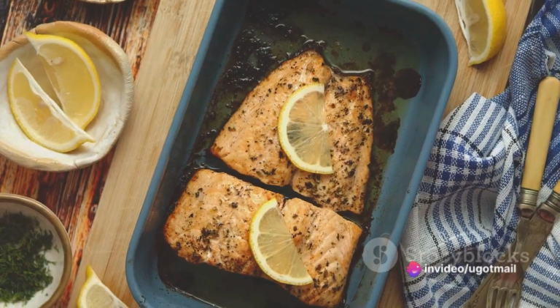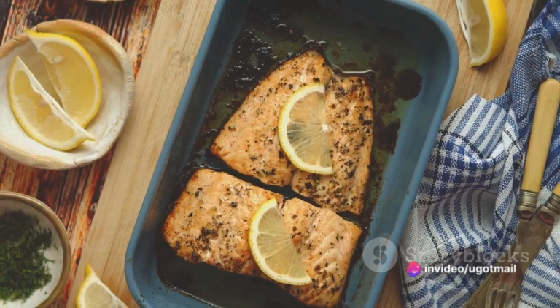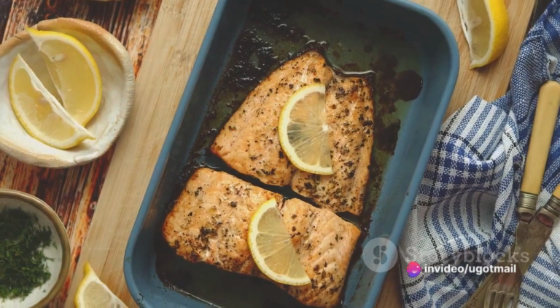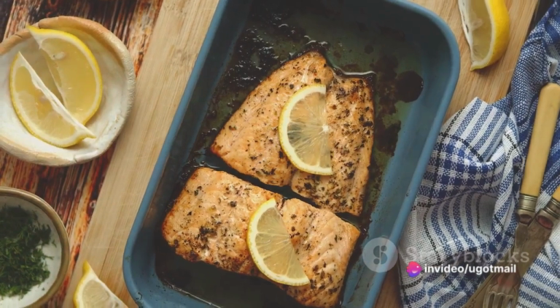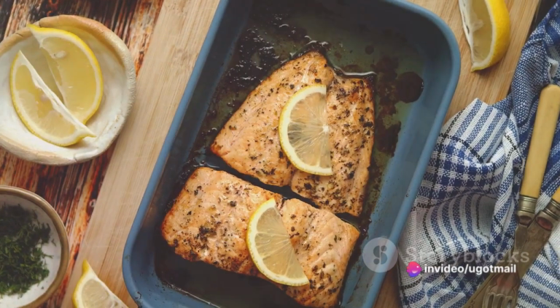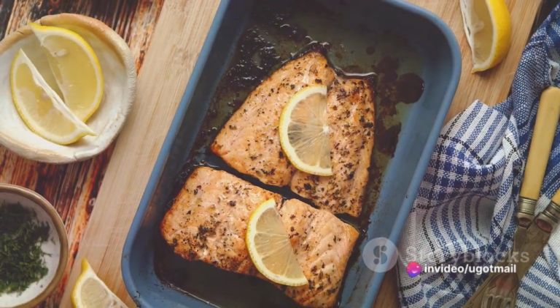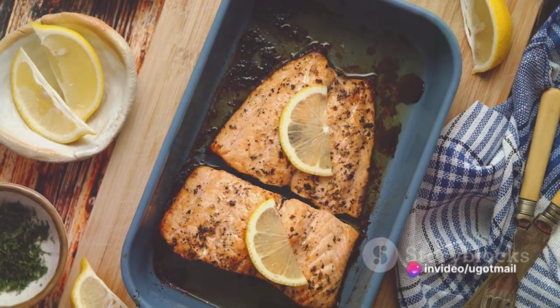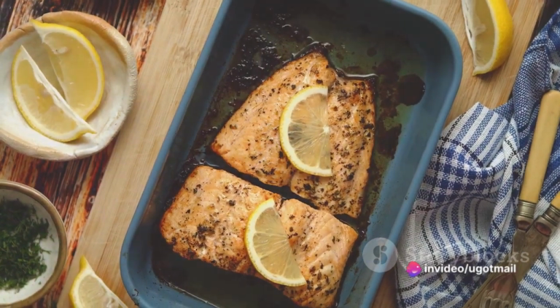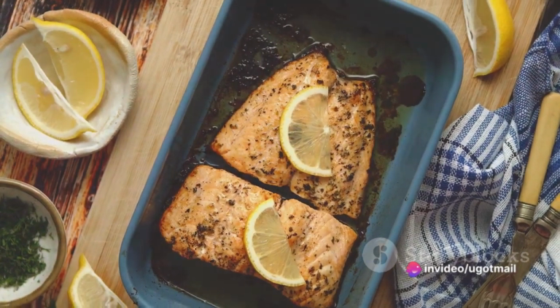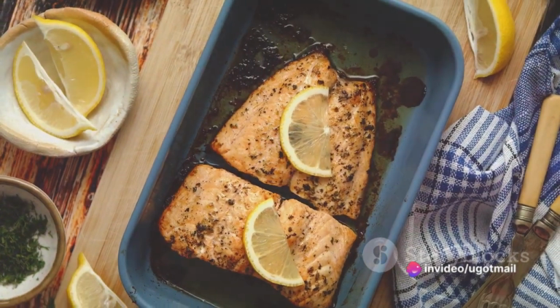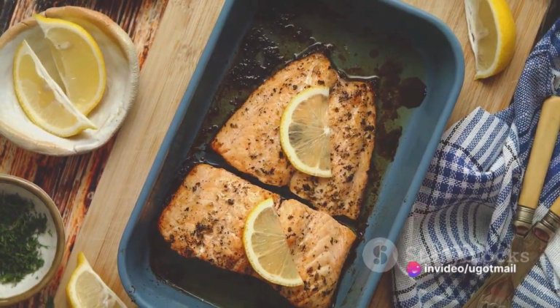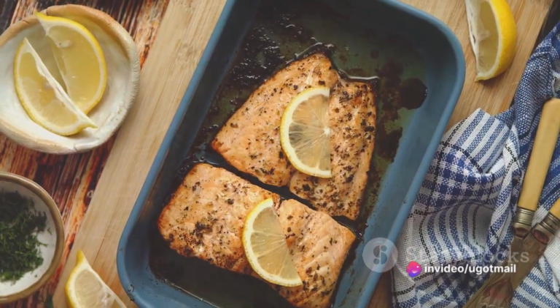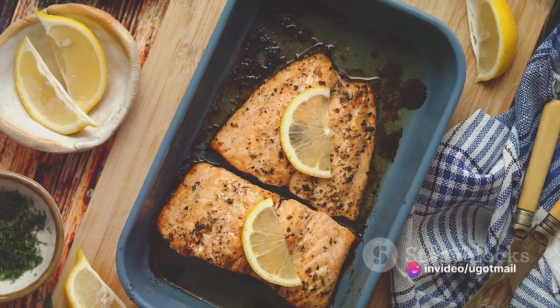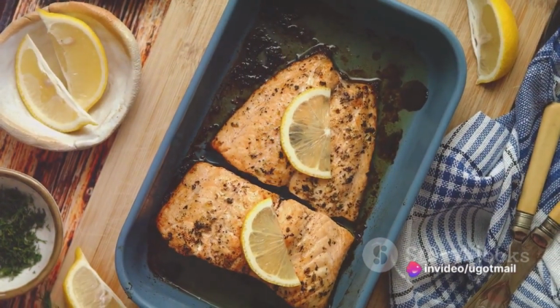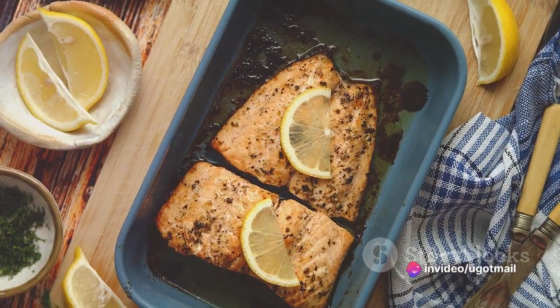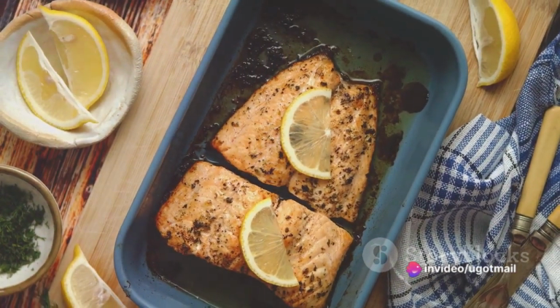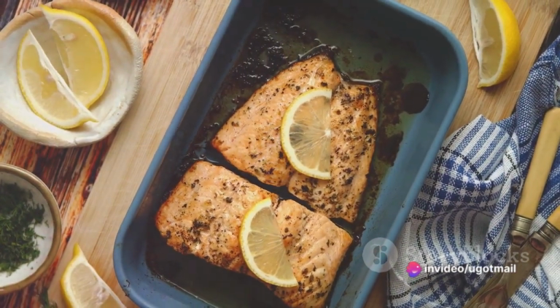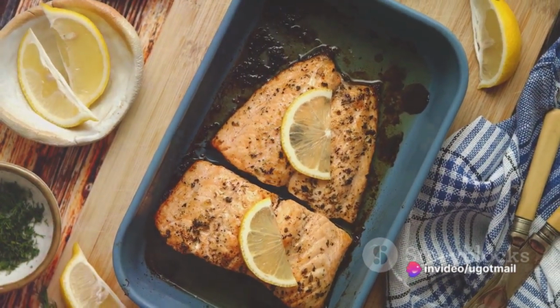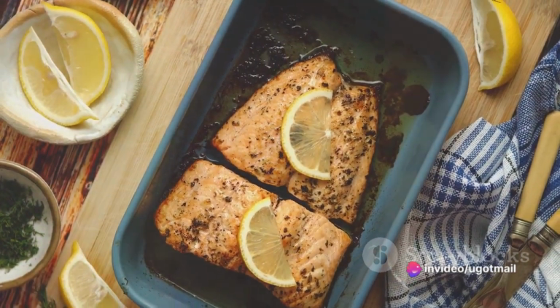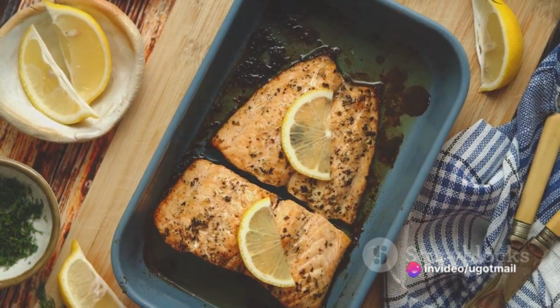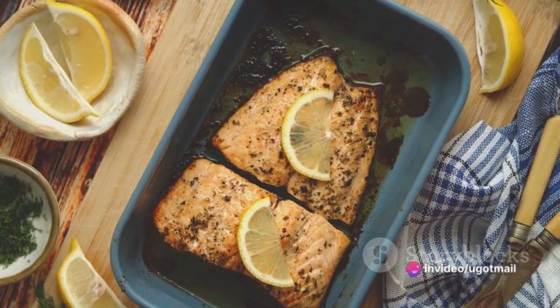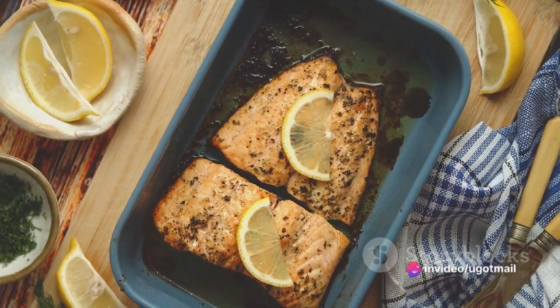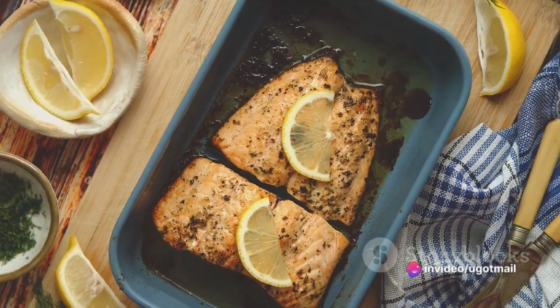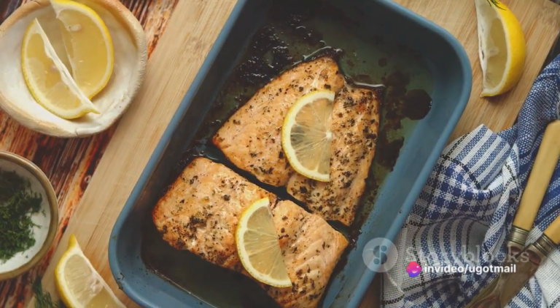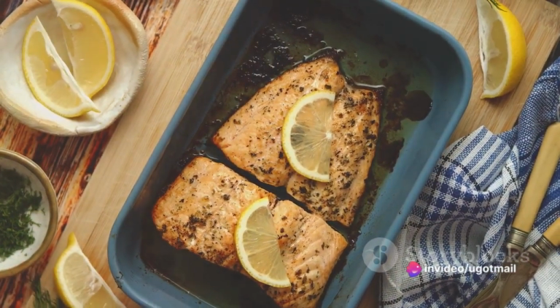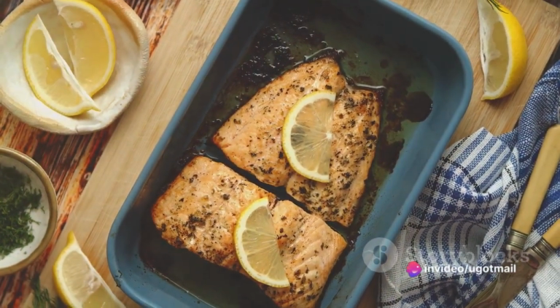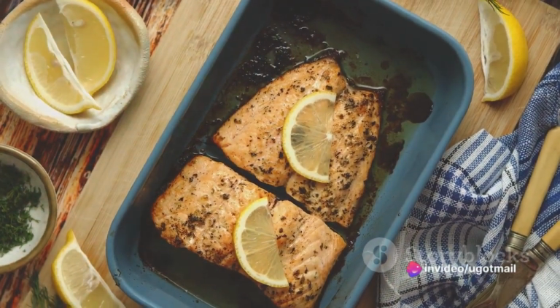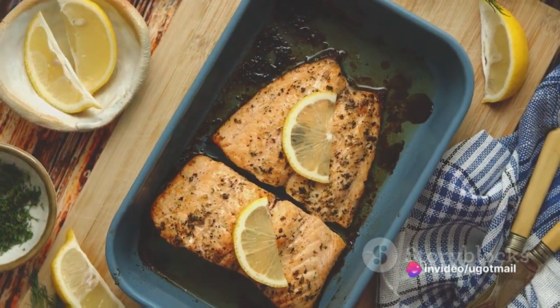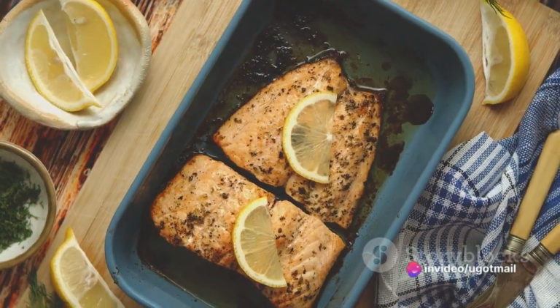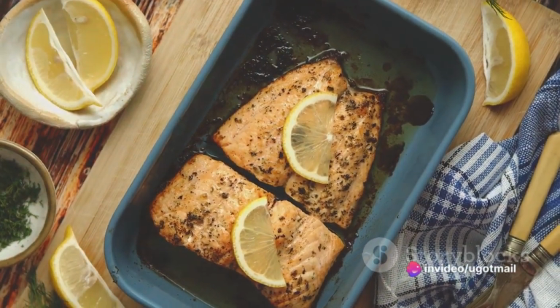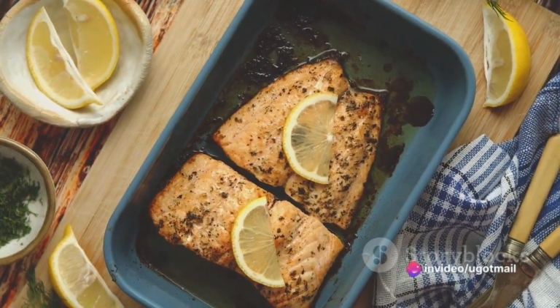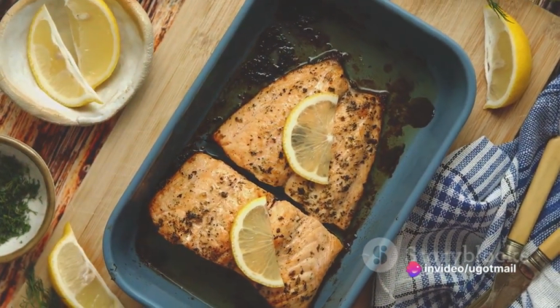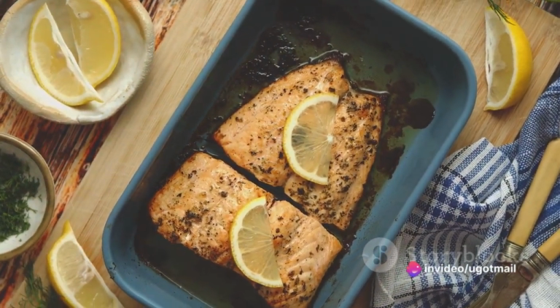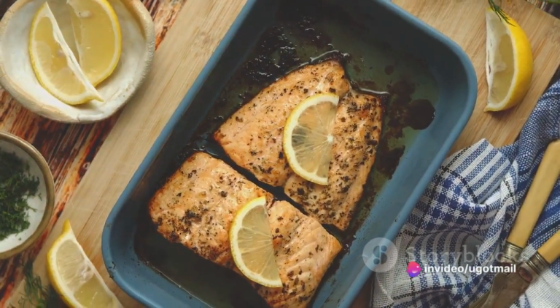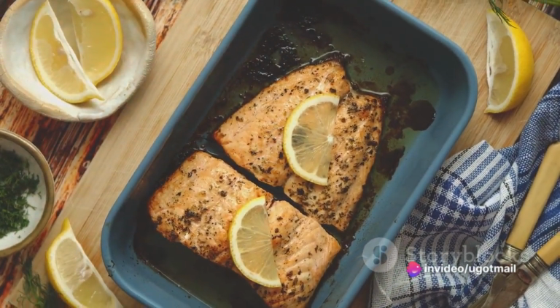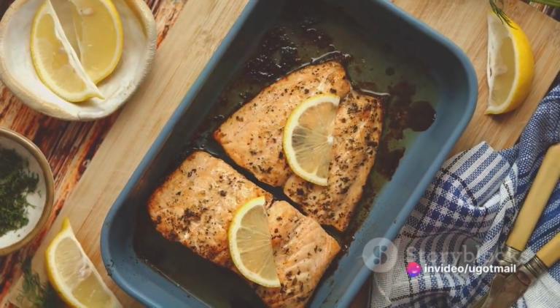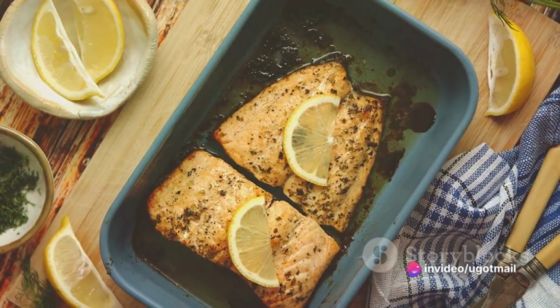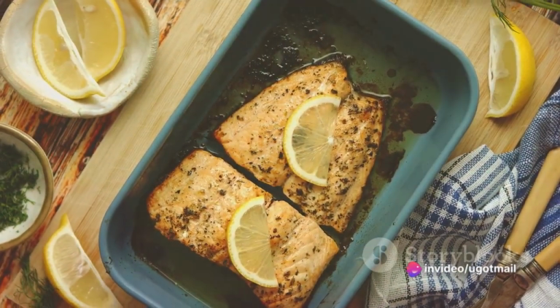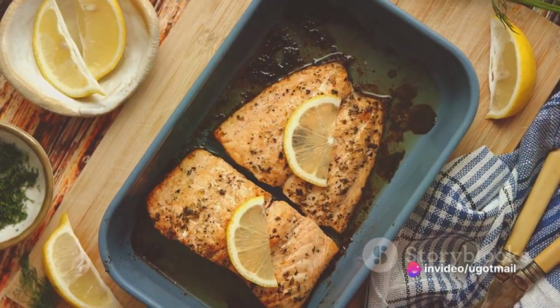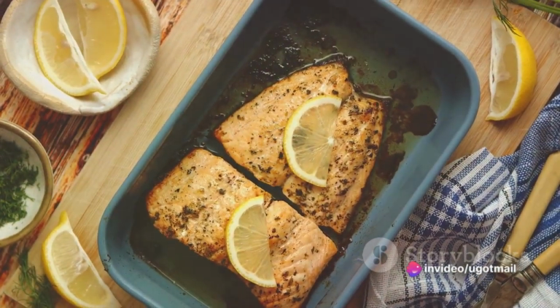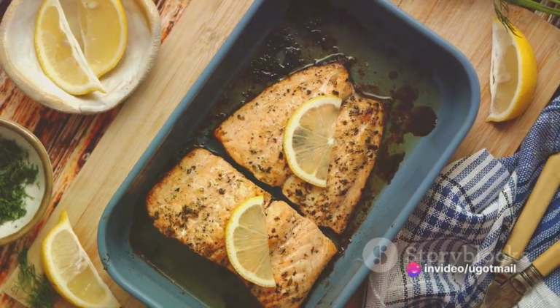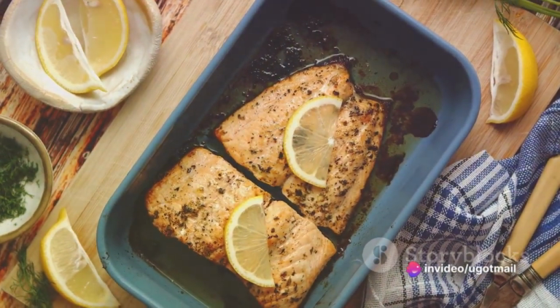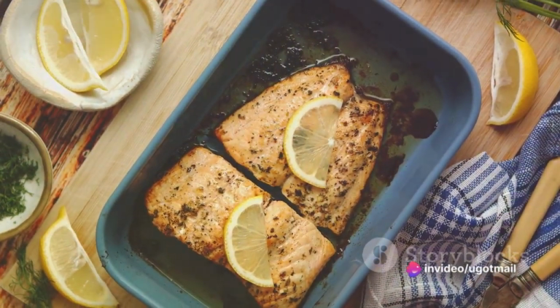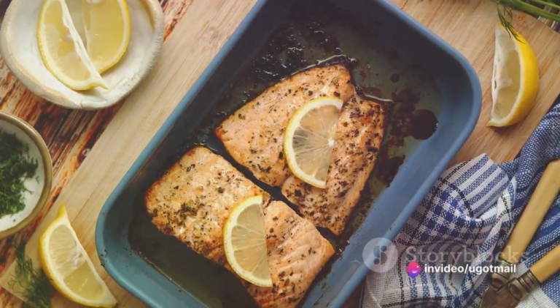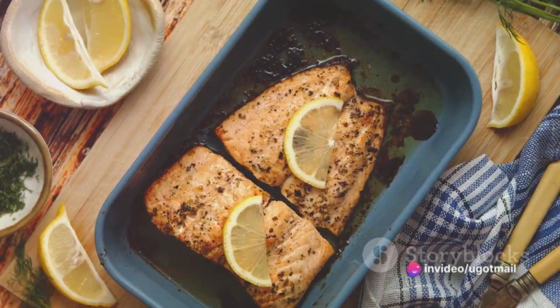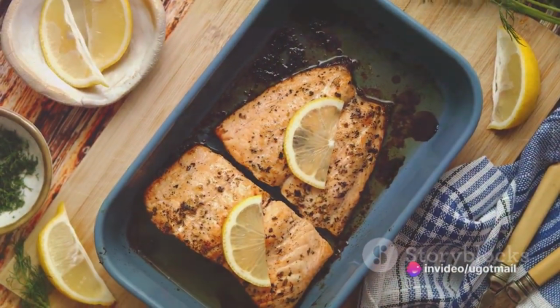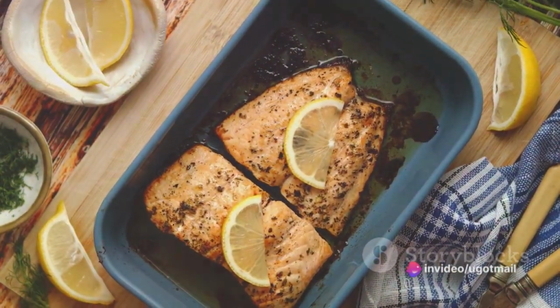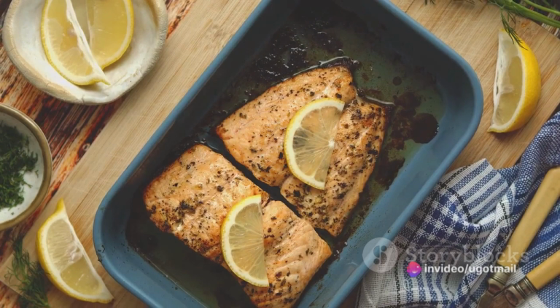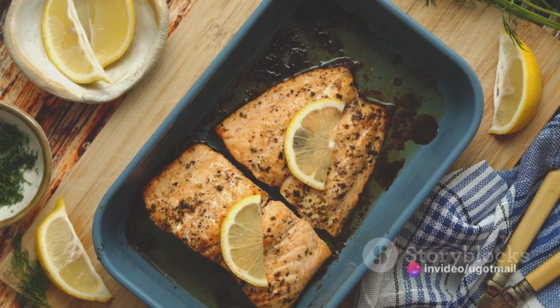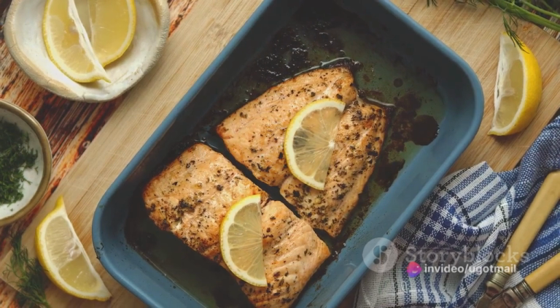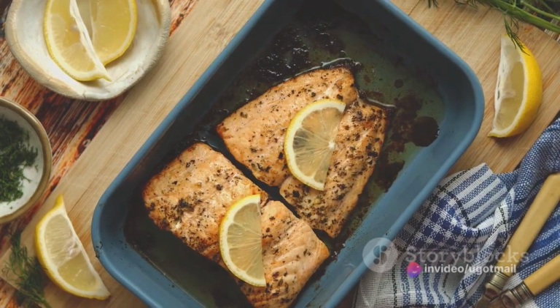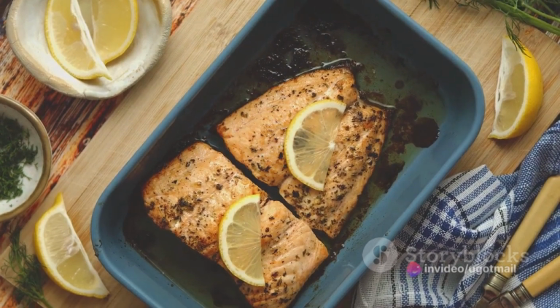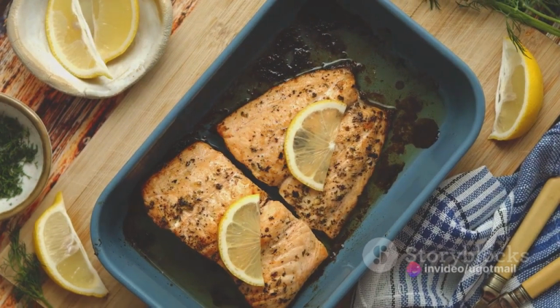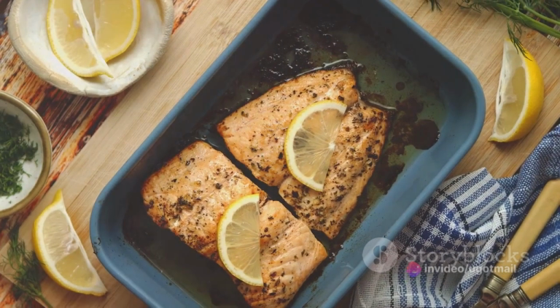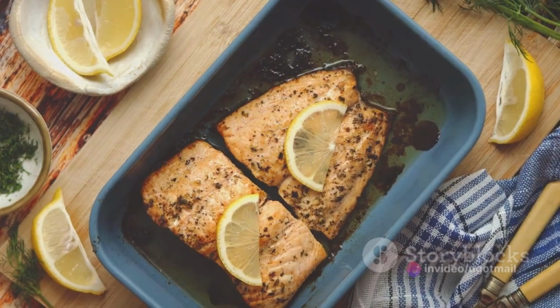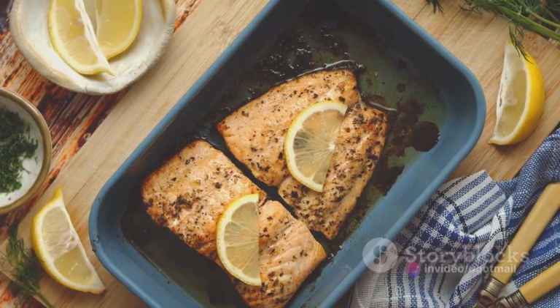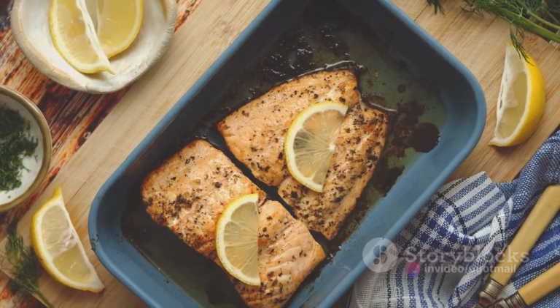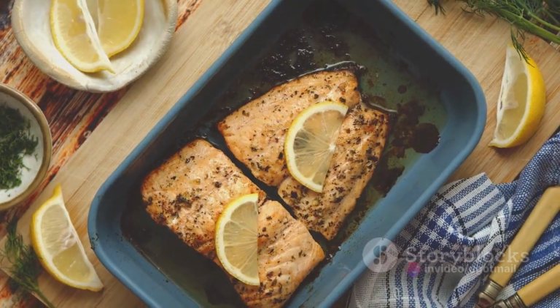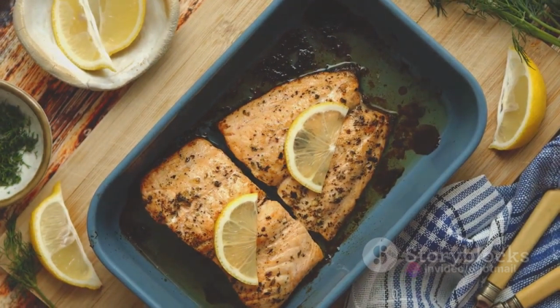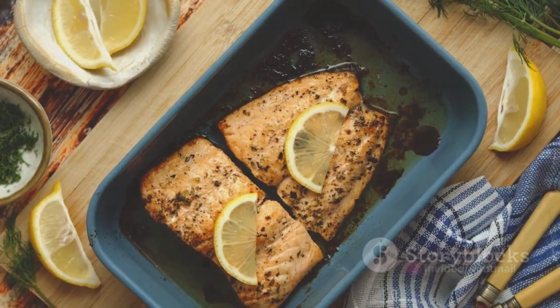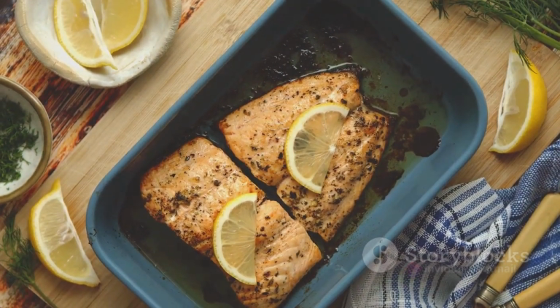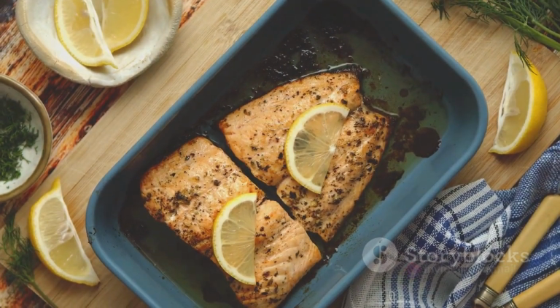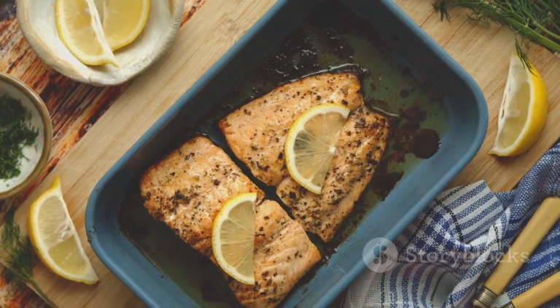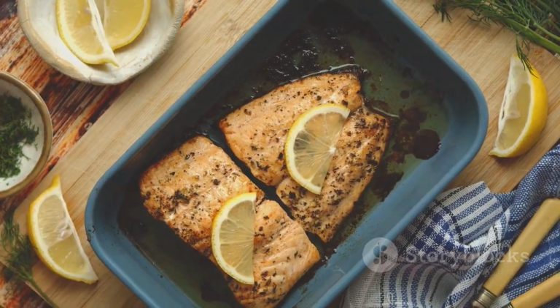Start by preheating the oven to 400 degrees Fahrenheit. While the oven warms up, let's gather the ingredients.